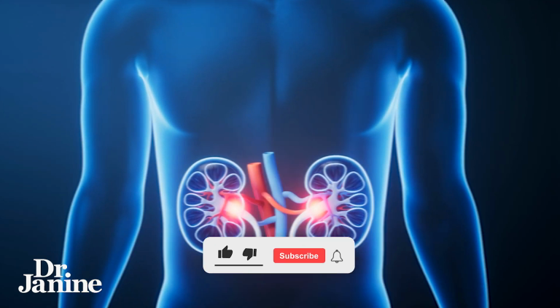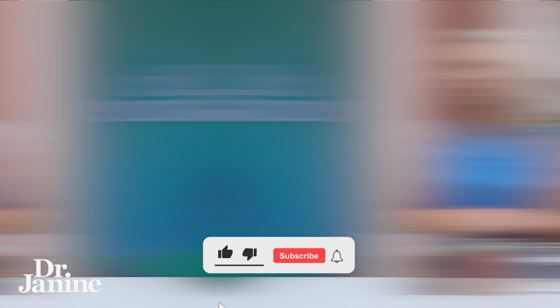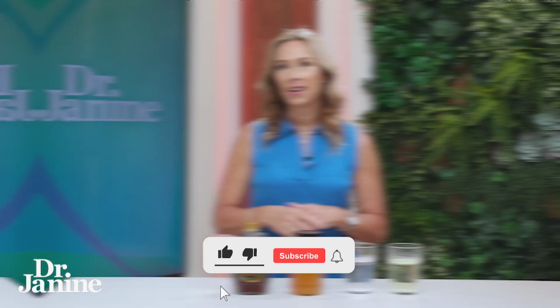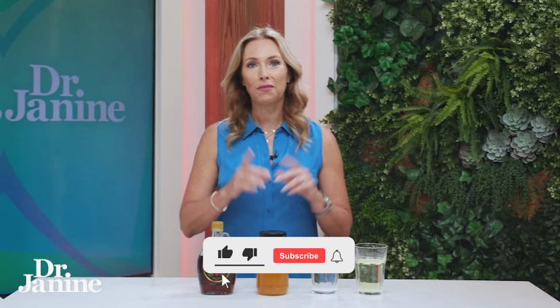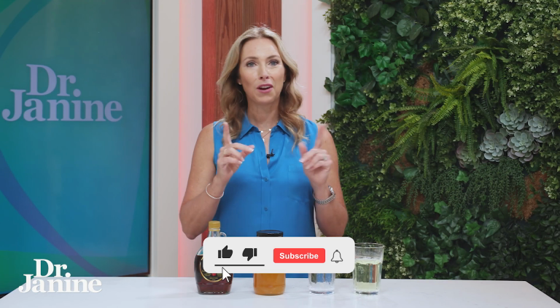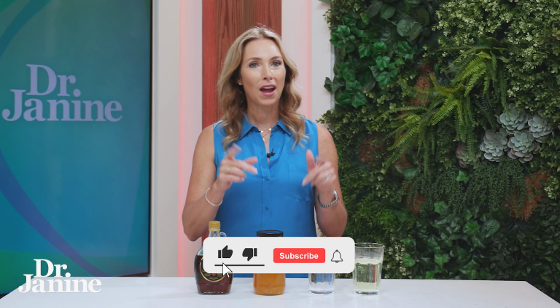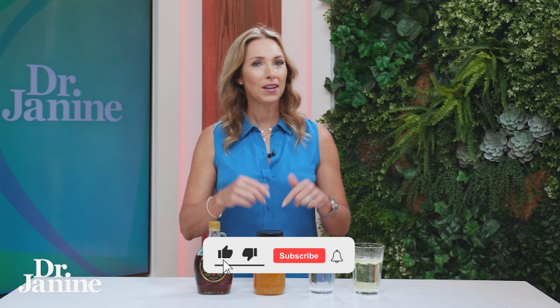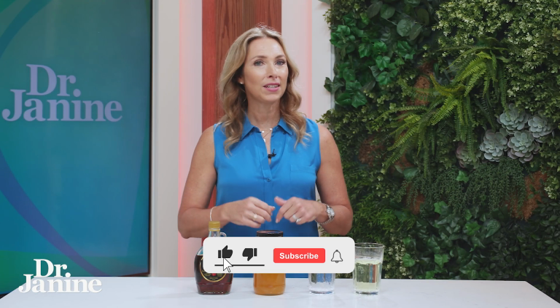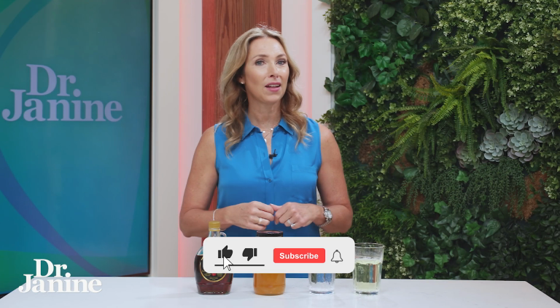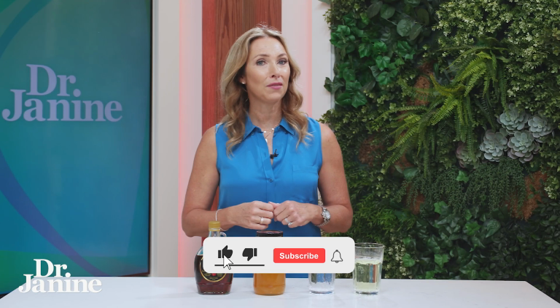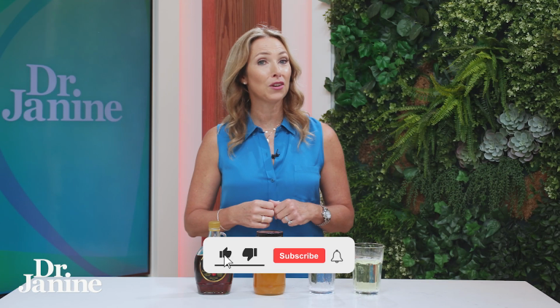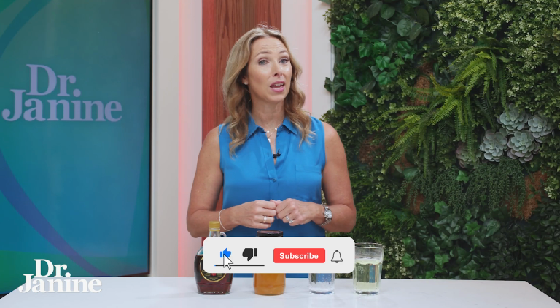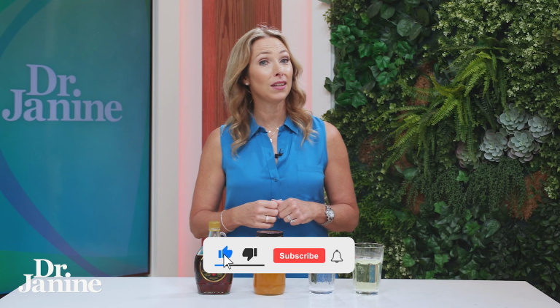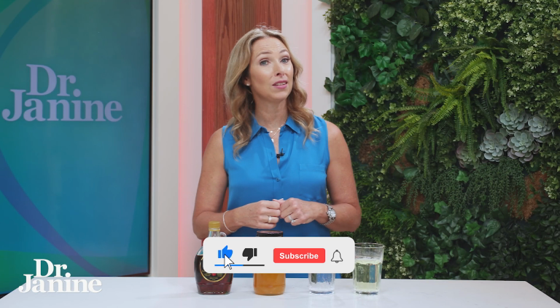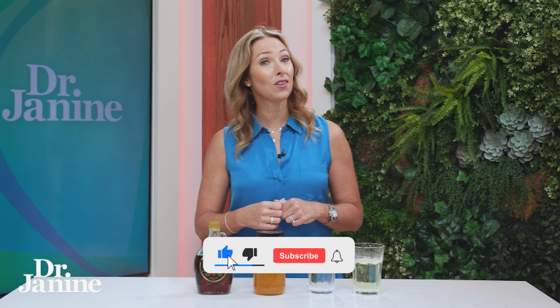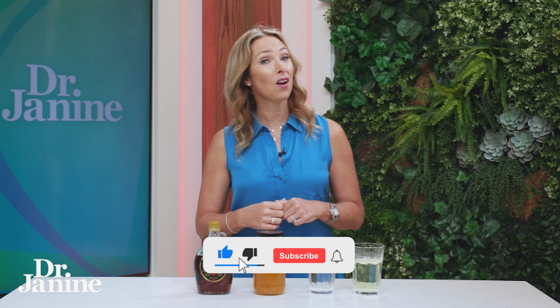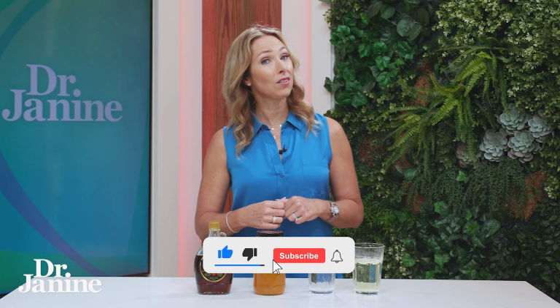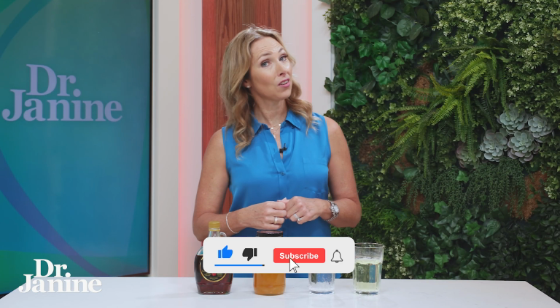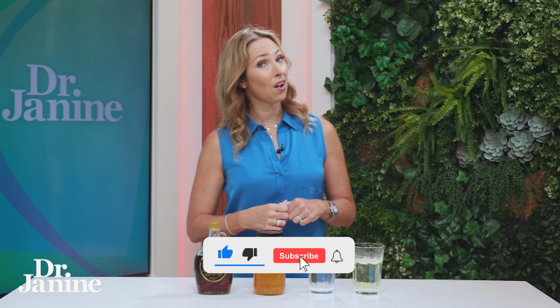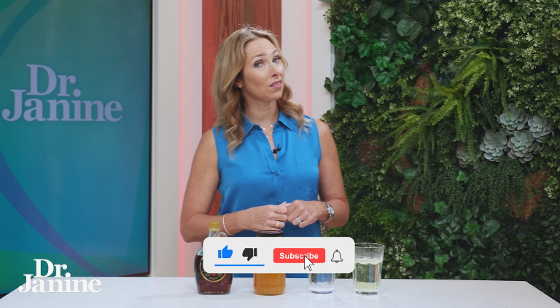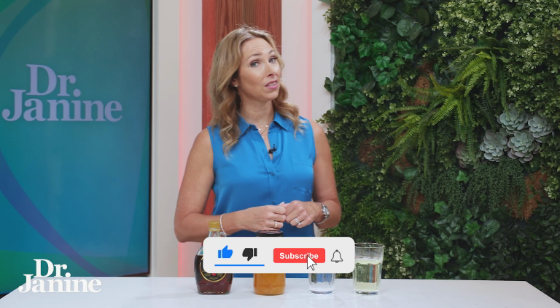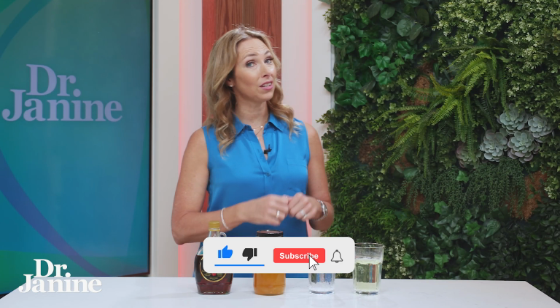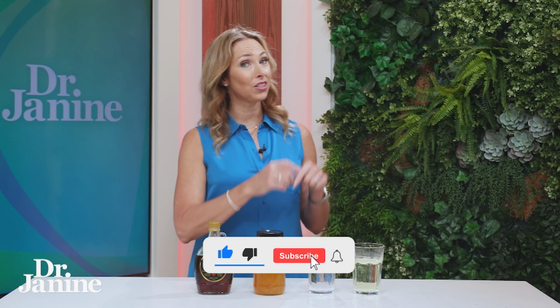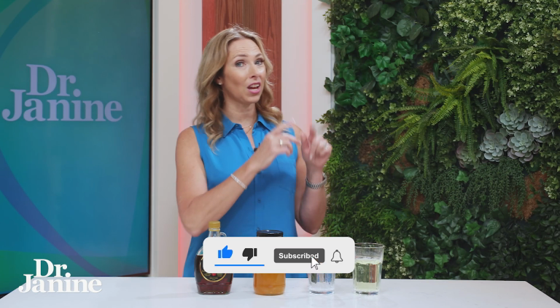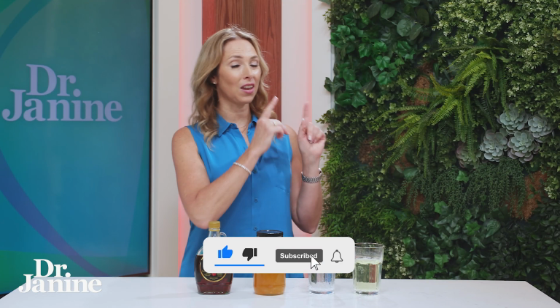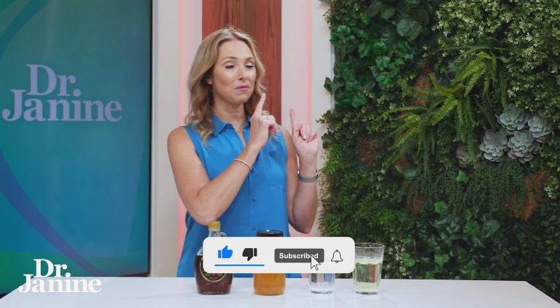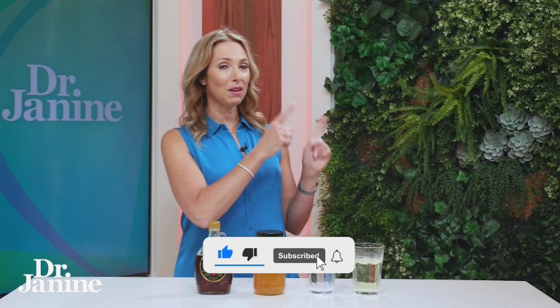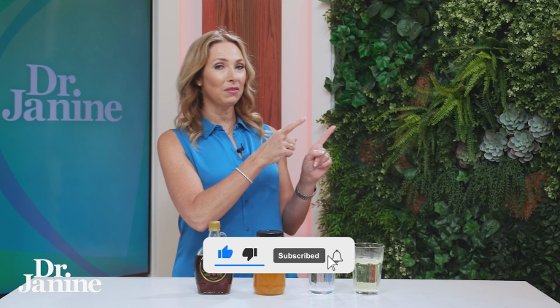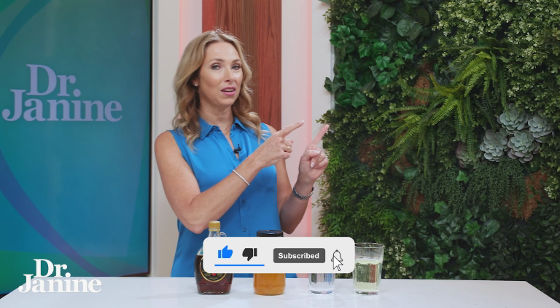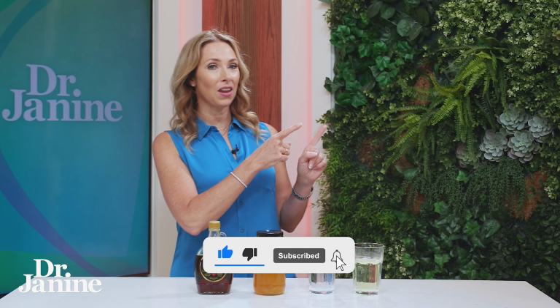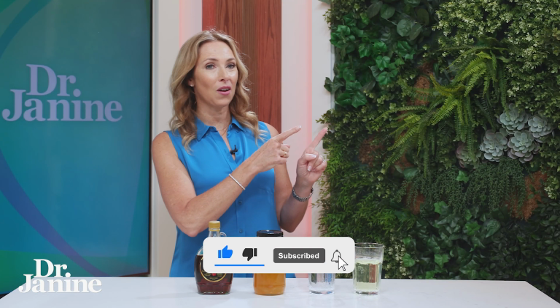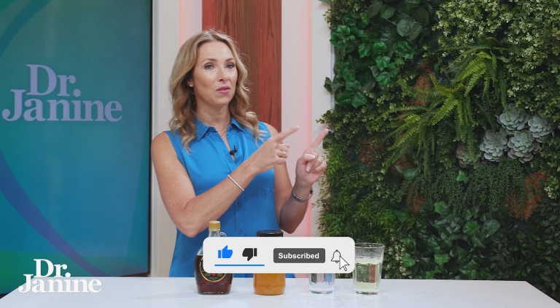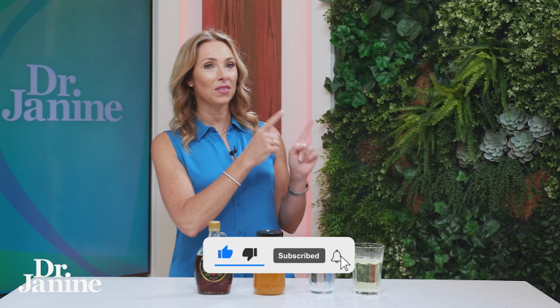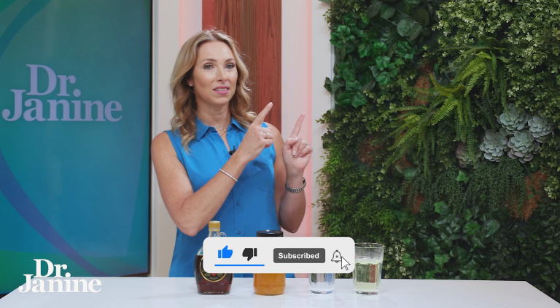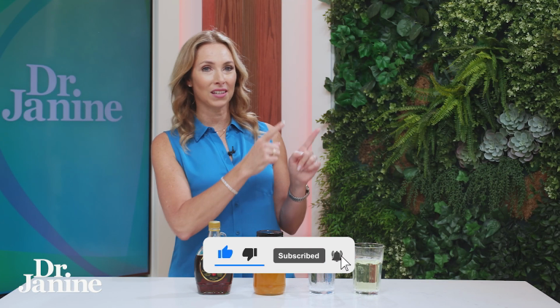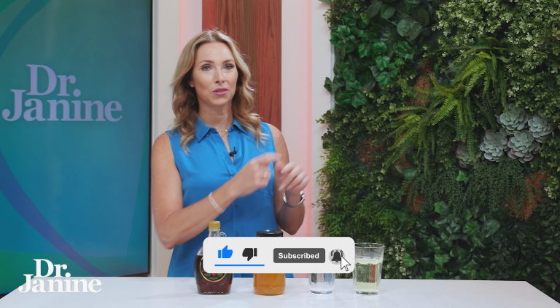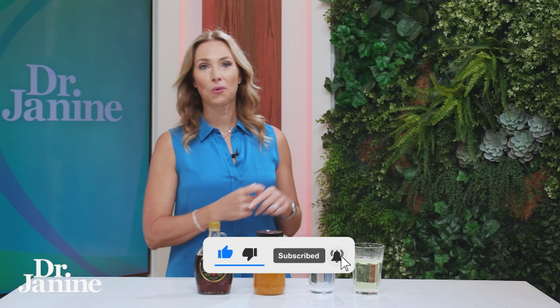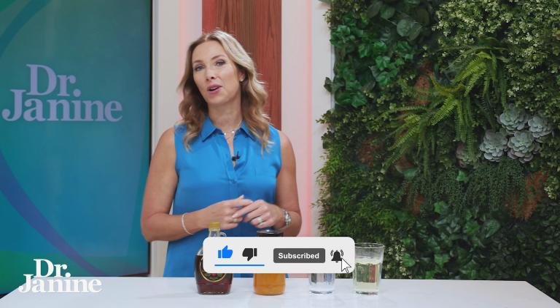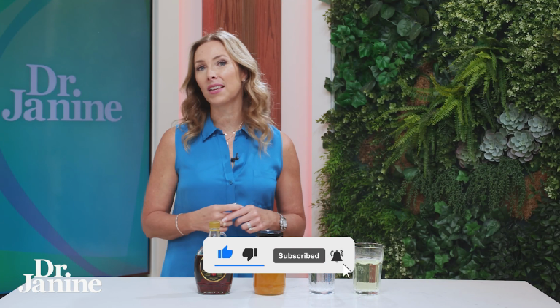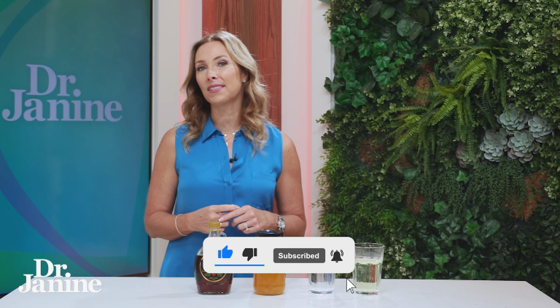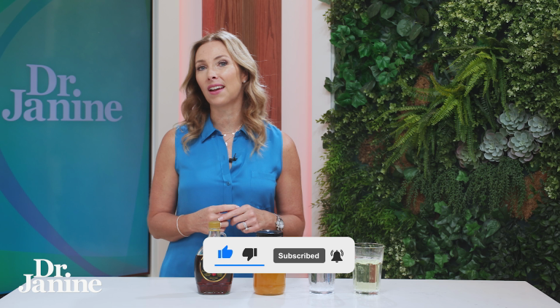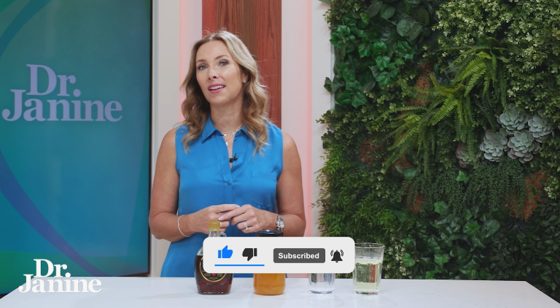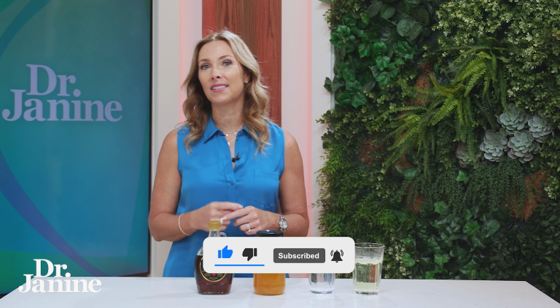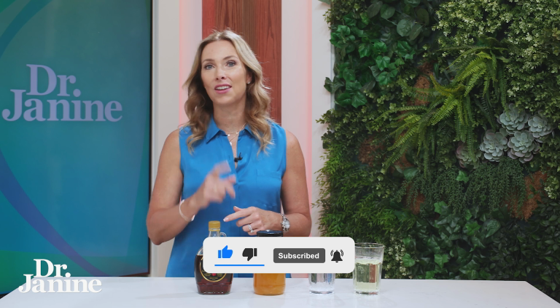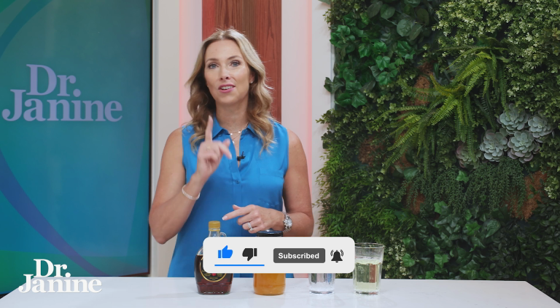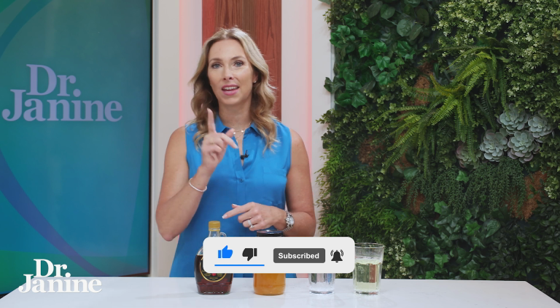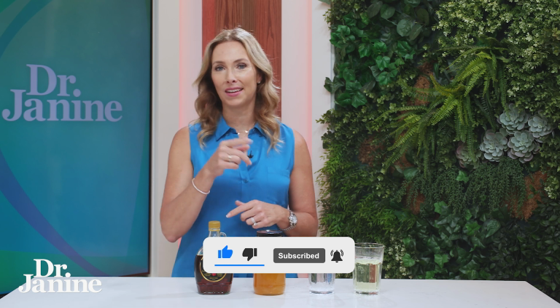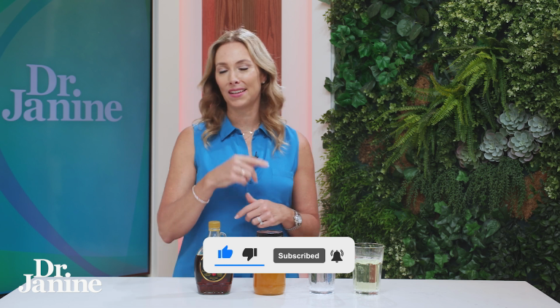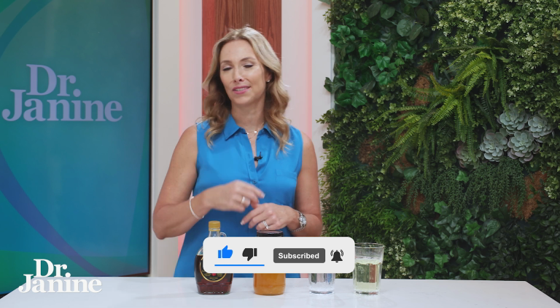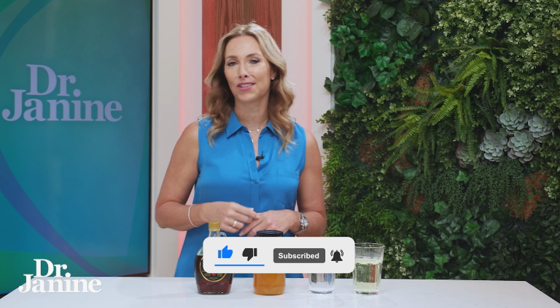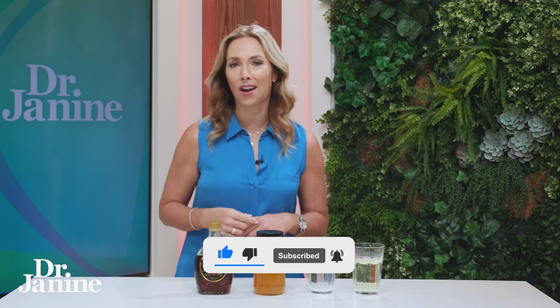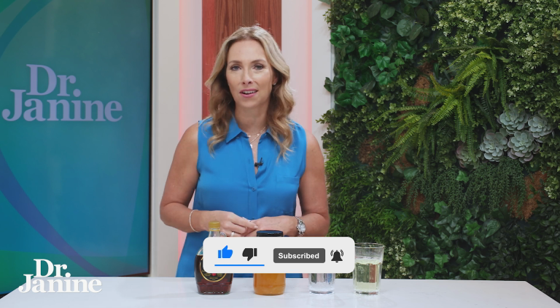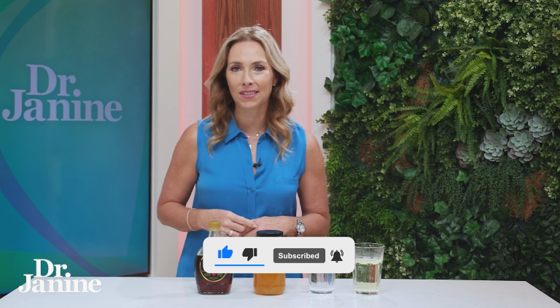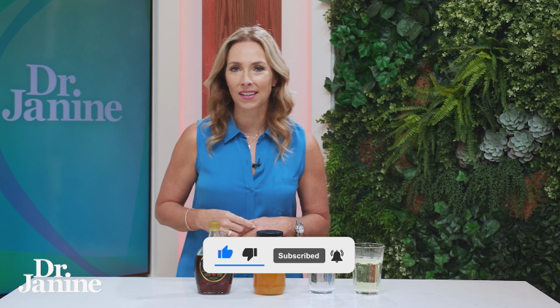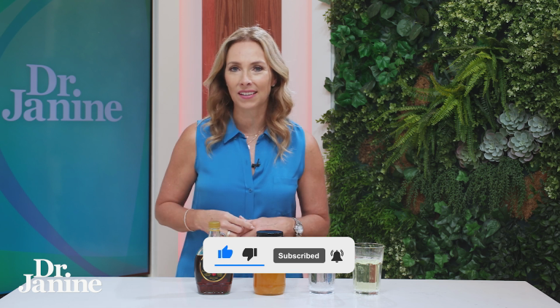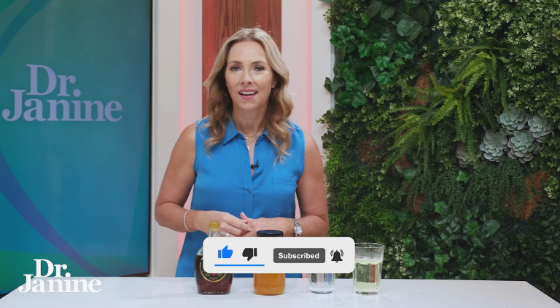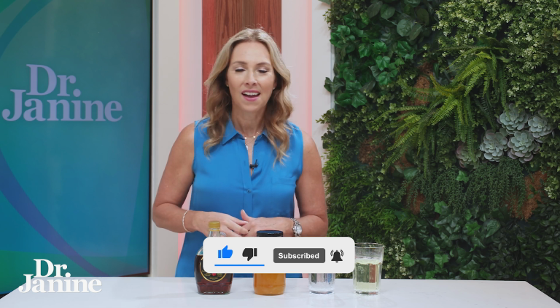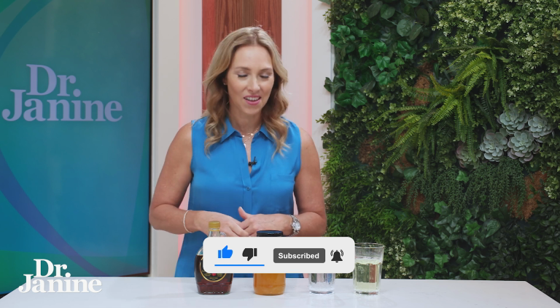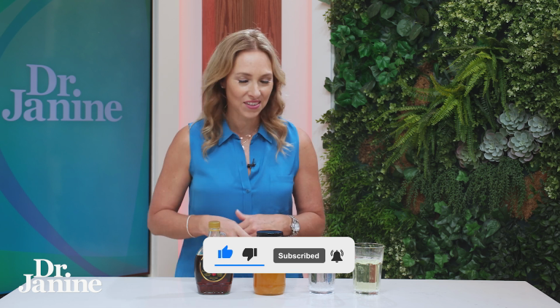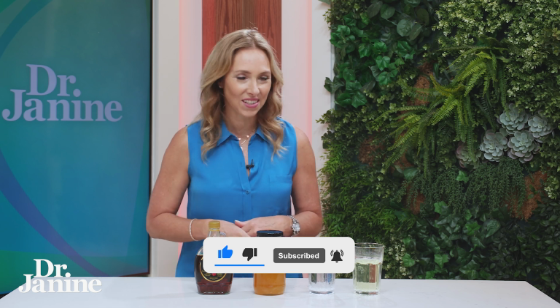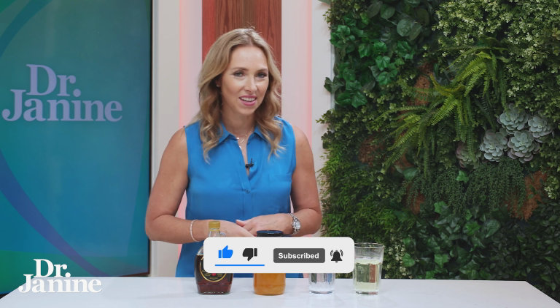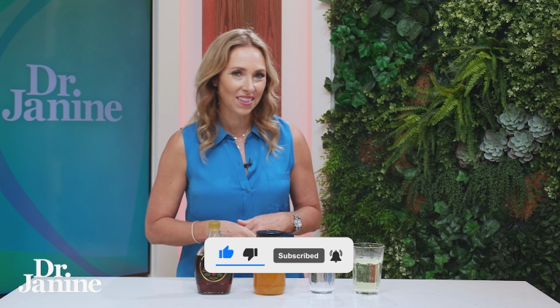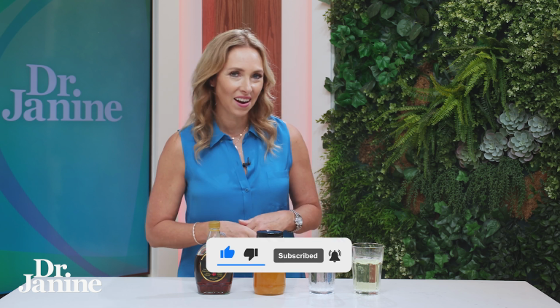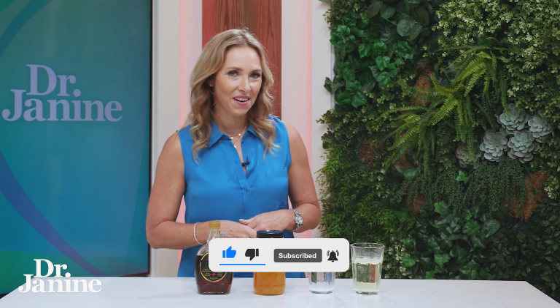For how to tell if your kidneys are toxic, check out my video: the six warning signs that your kidneys are toxic. I'll see you there.